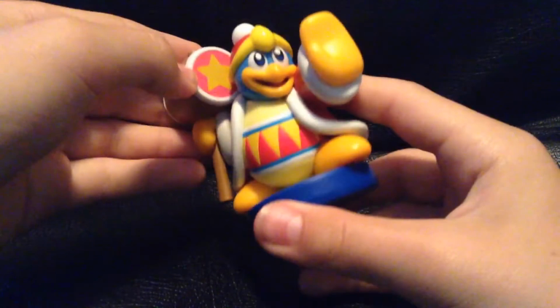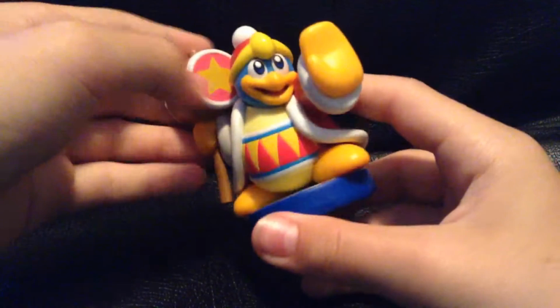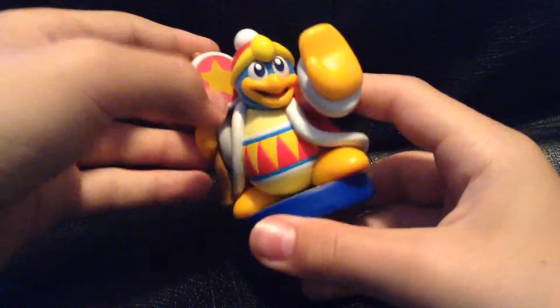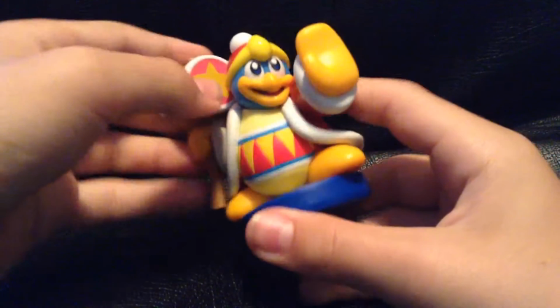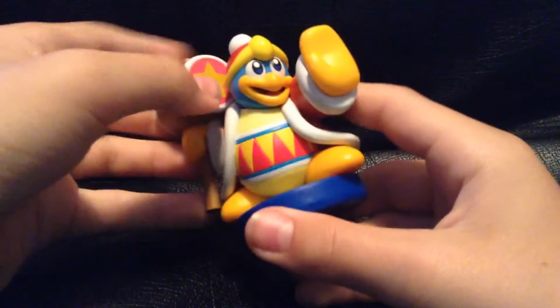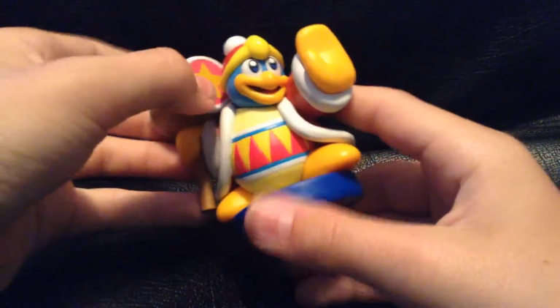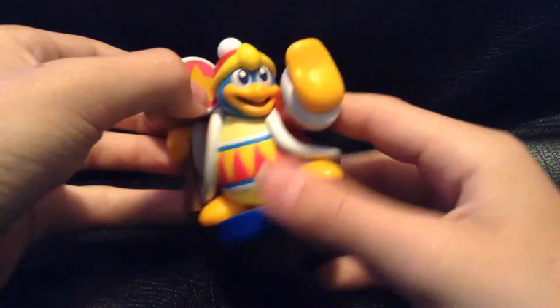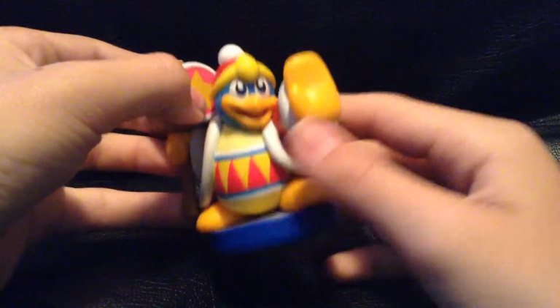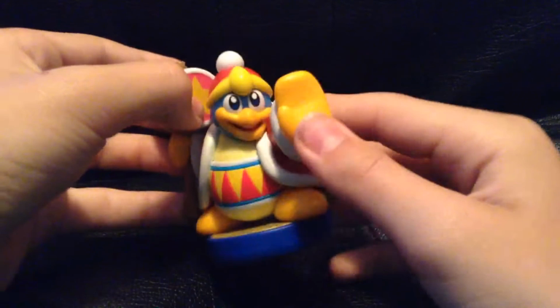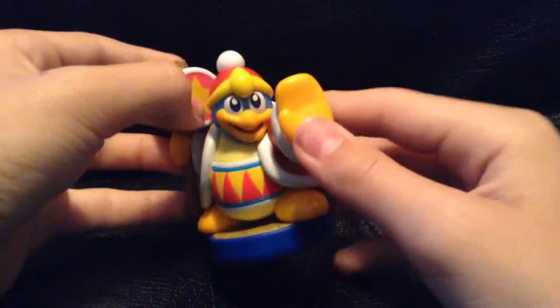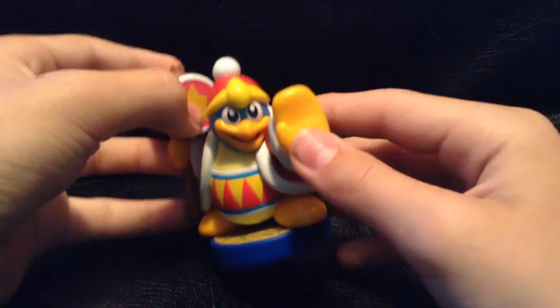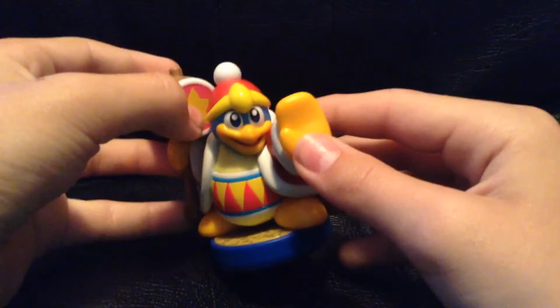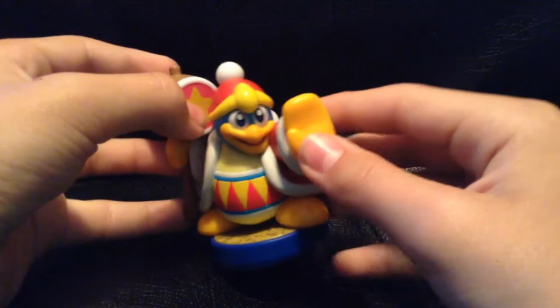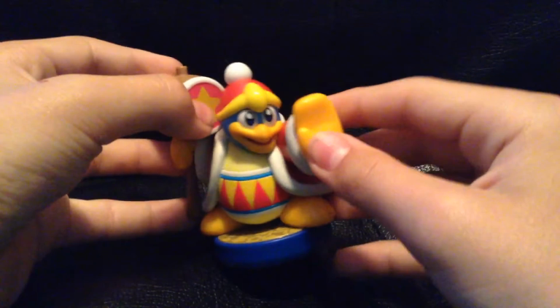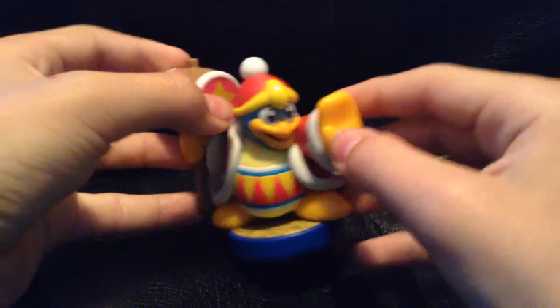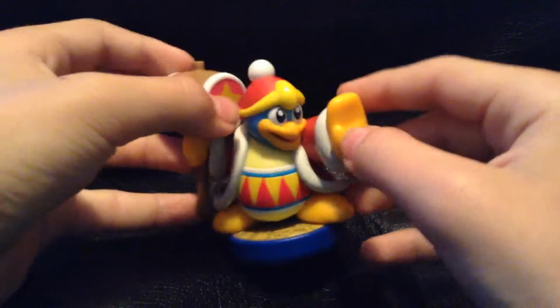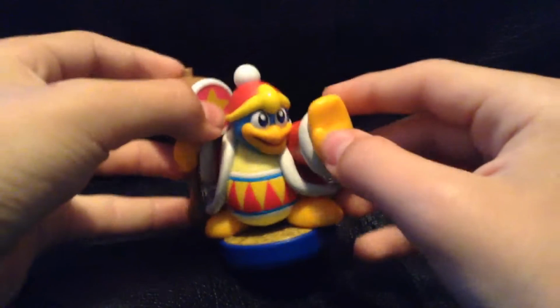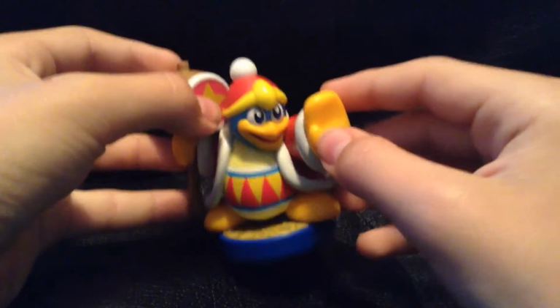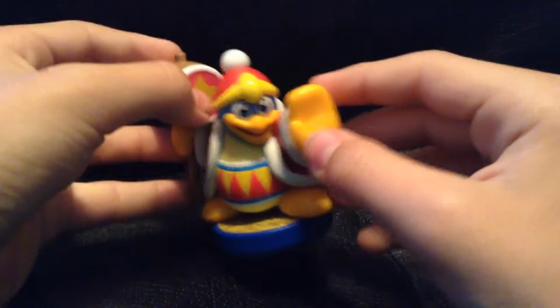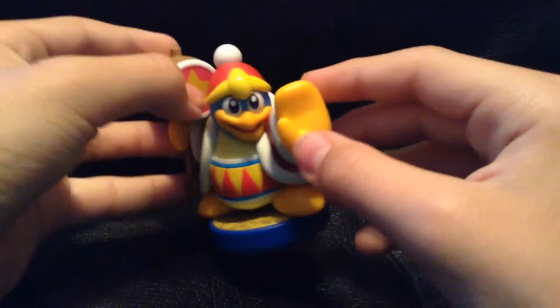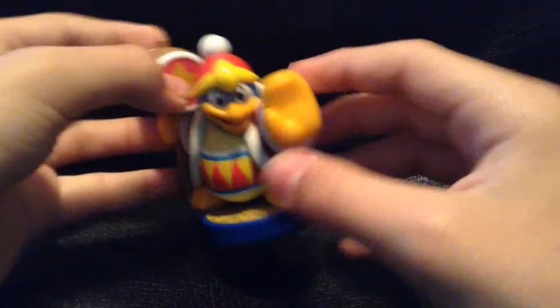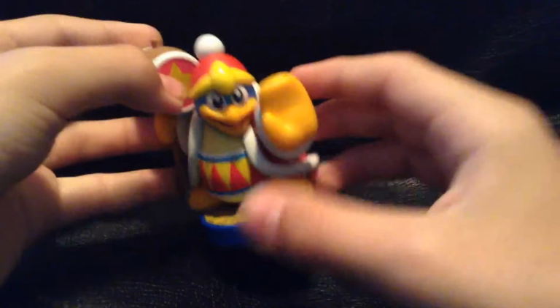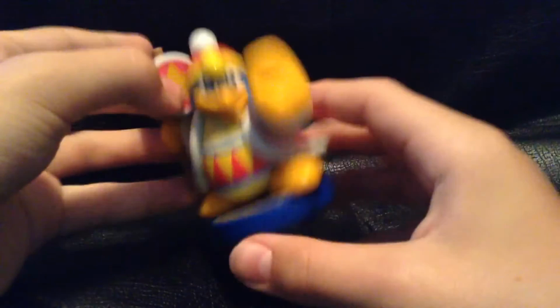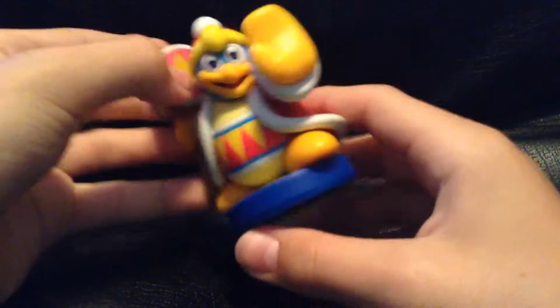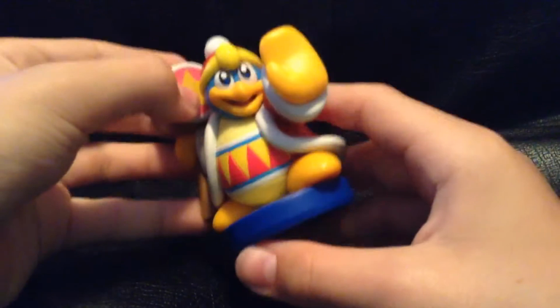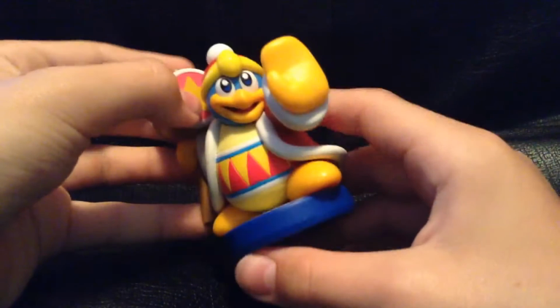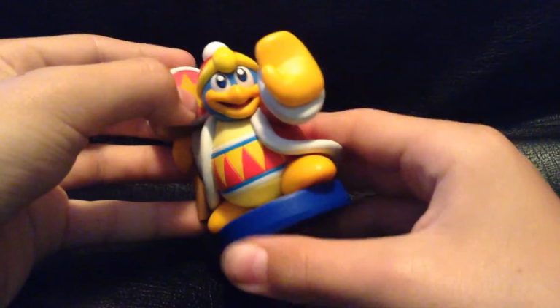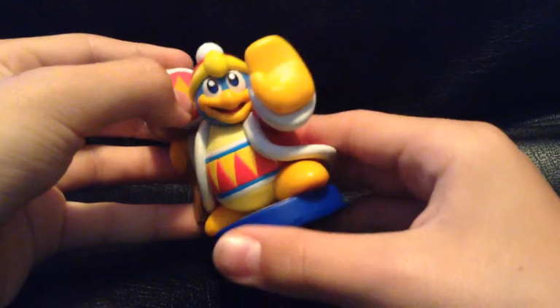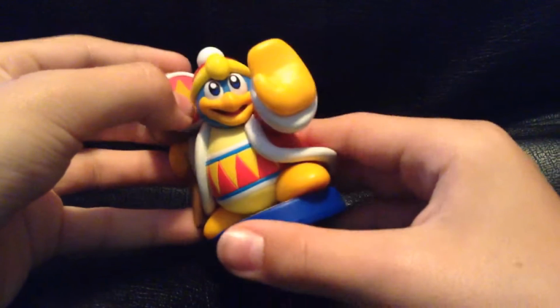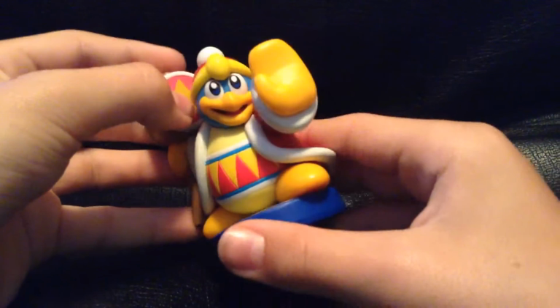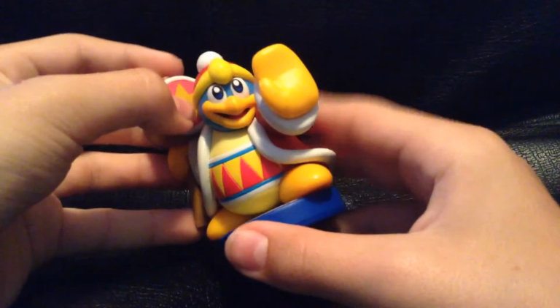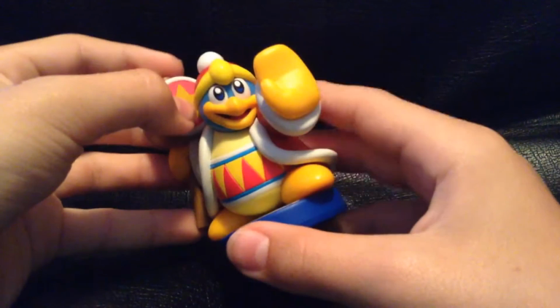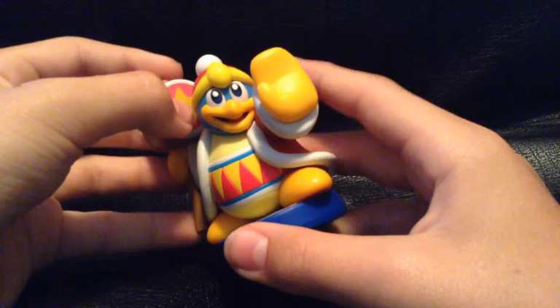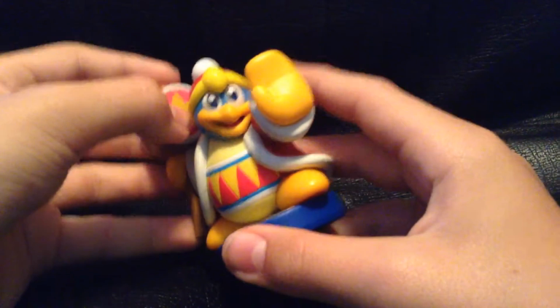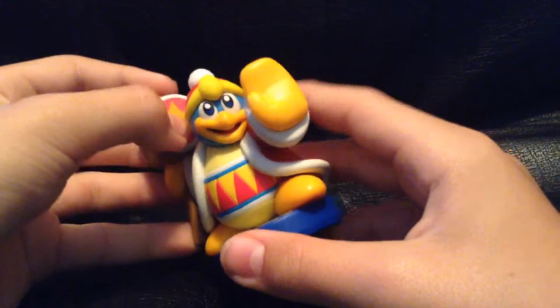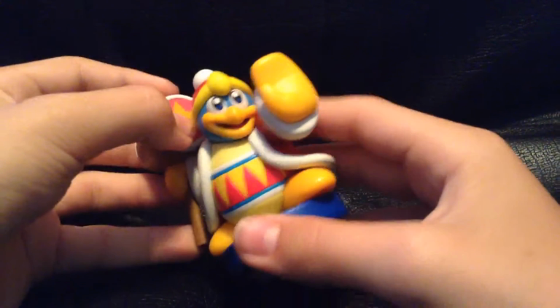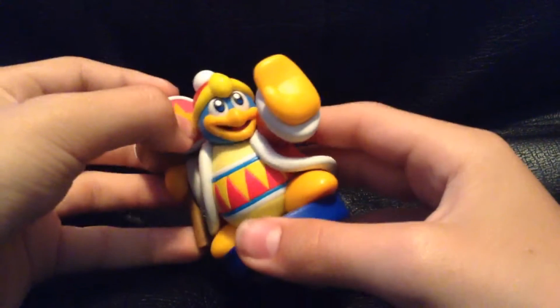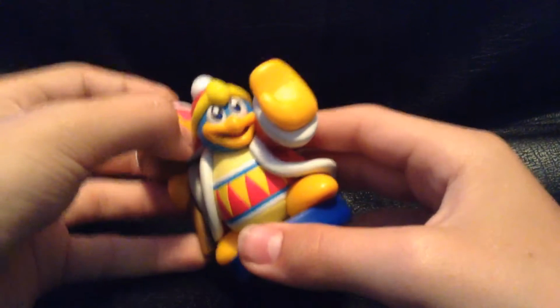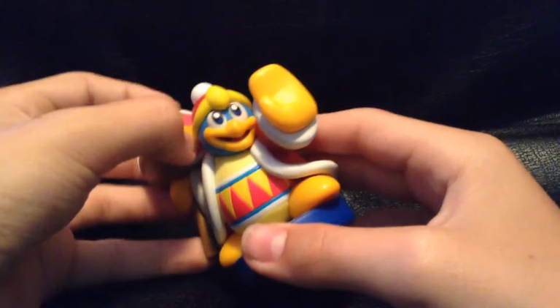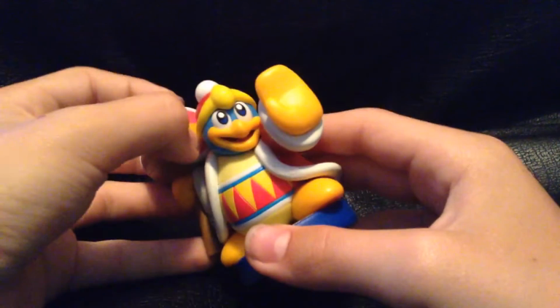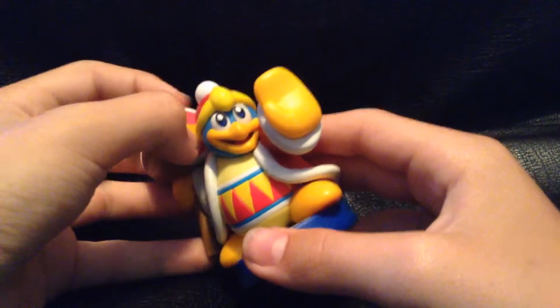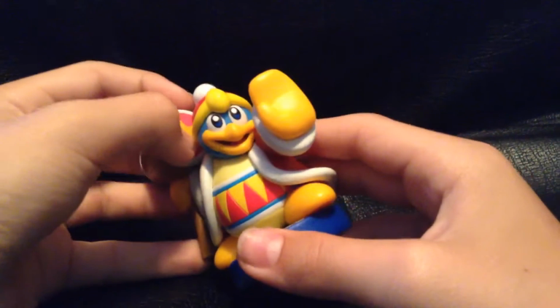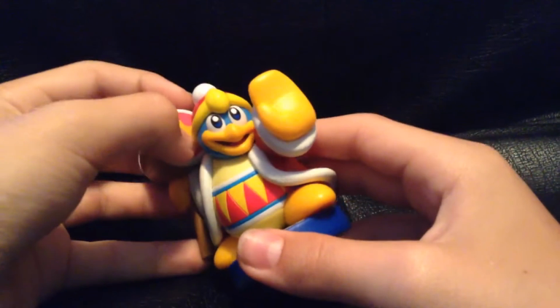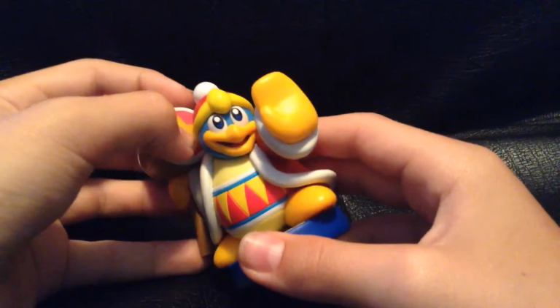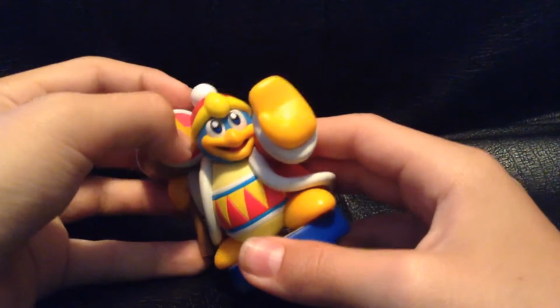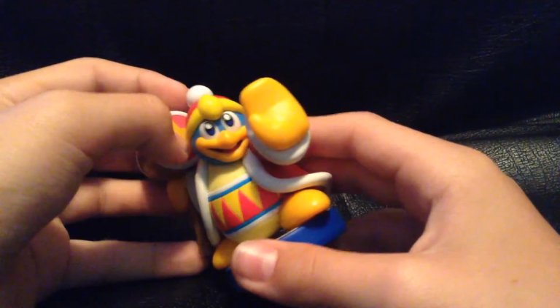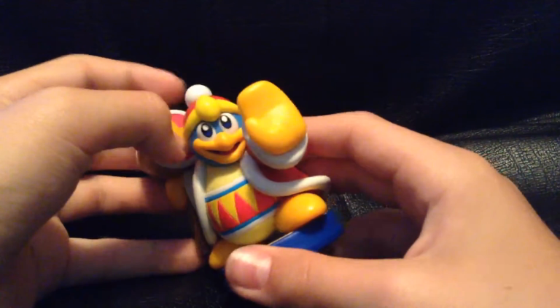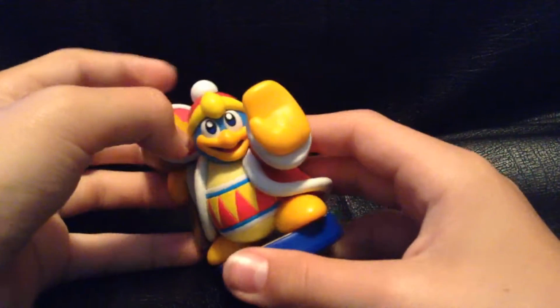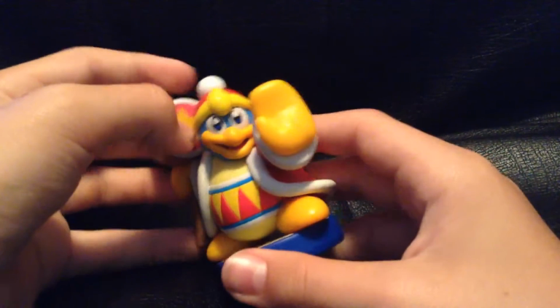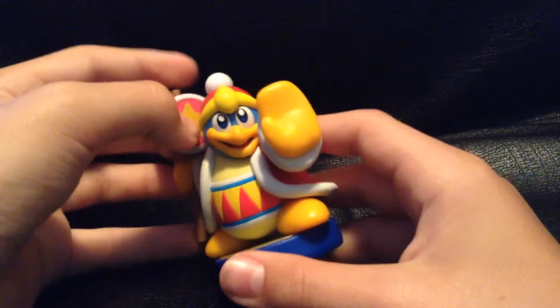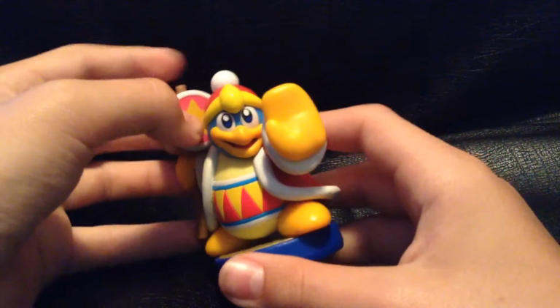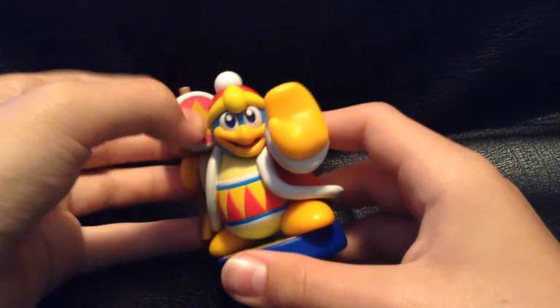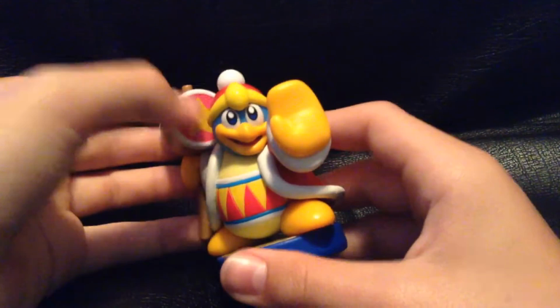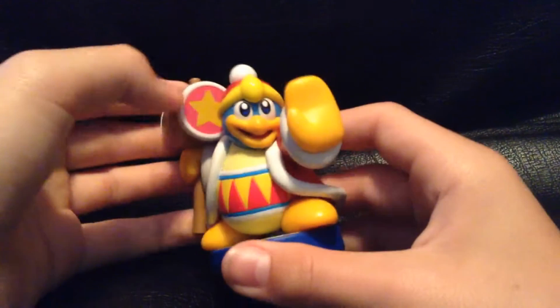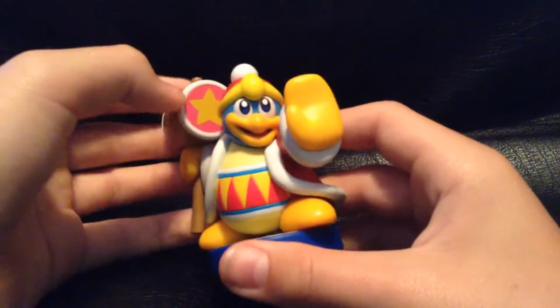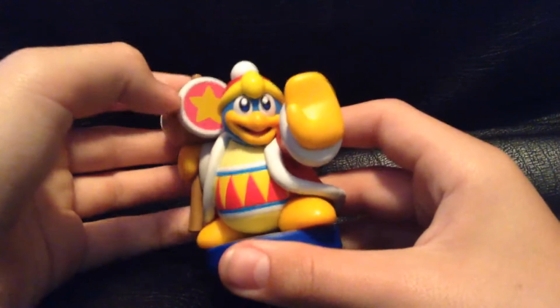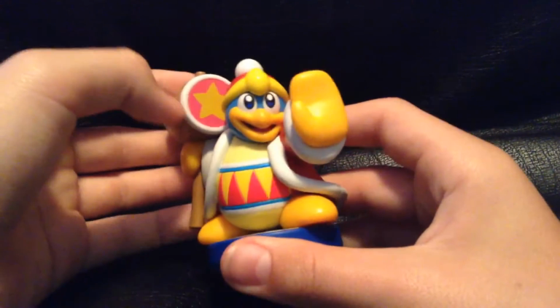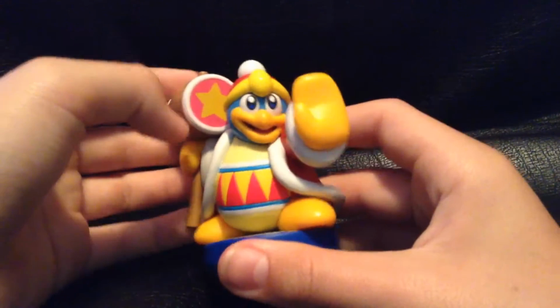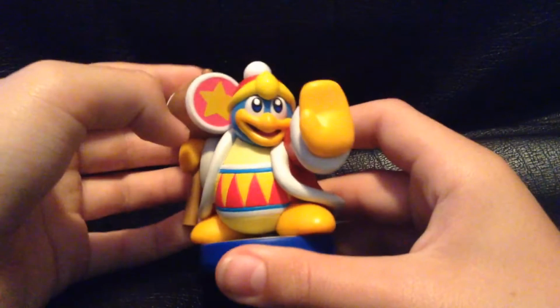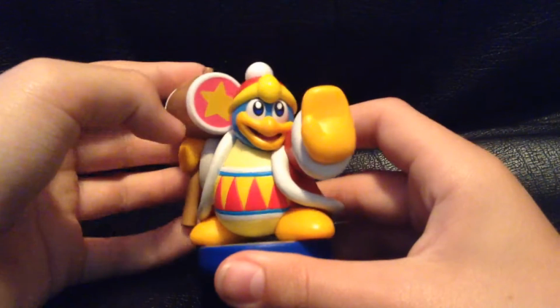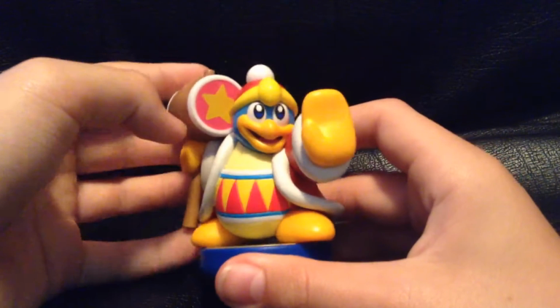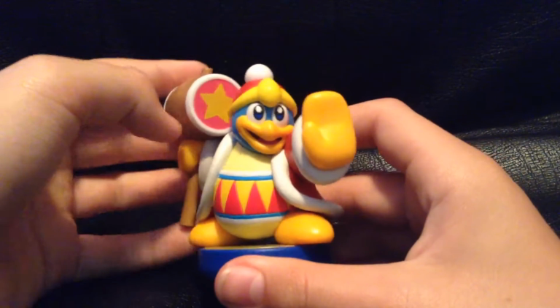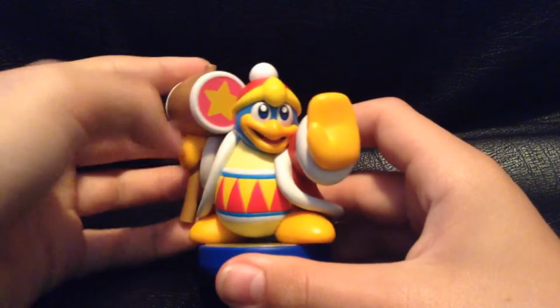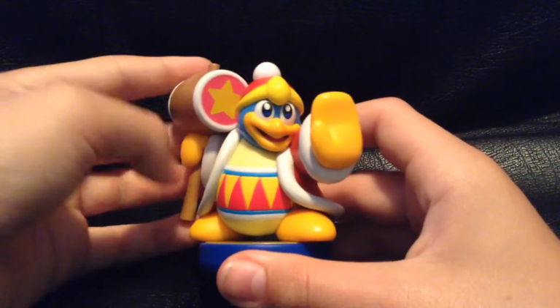Obviously, there's something weird with the face. I don't really get what it is, but there's just something off about it.